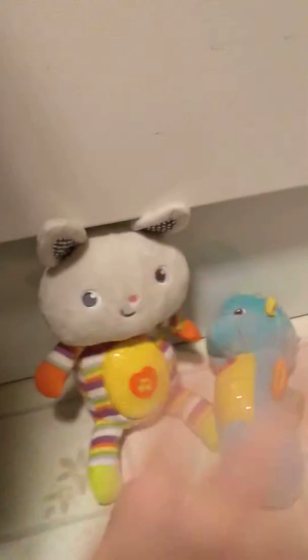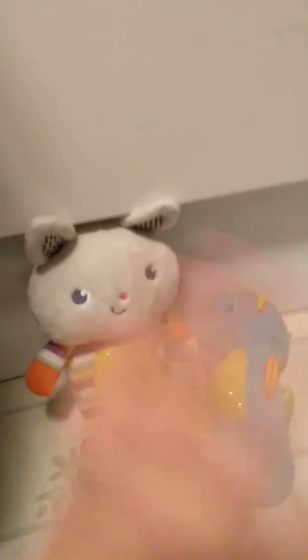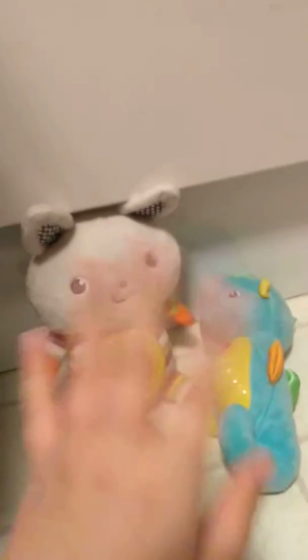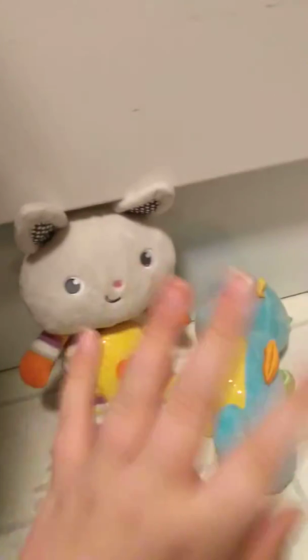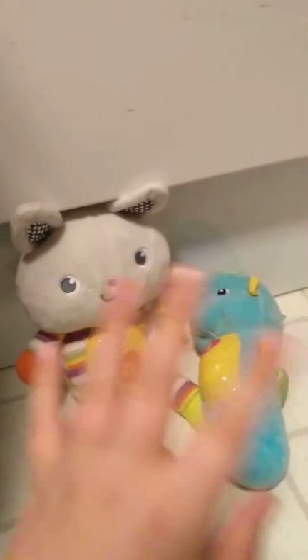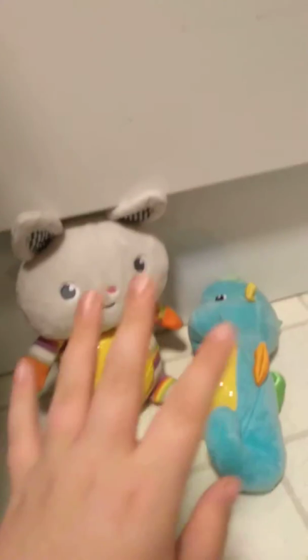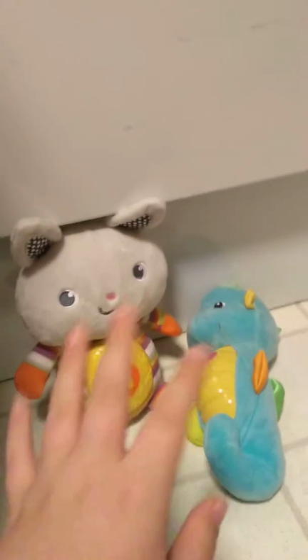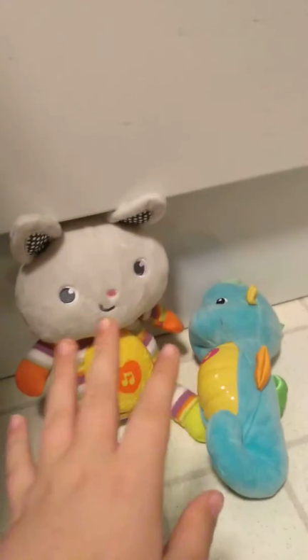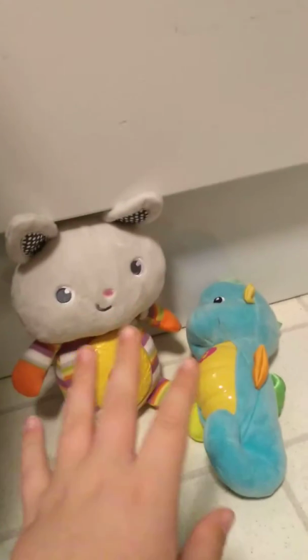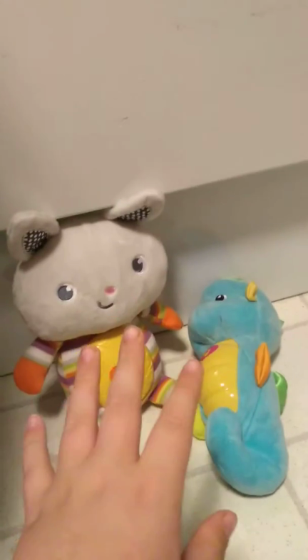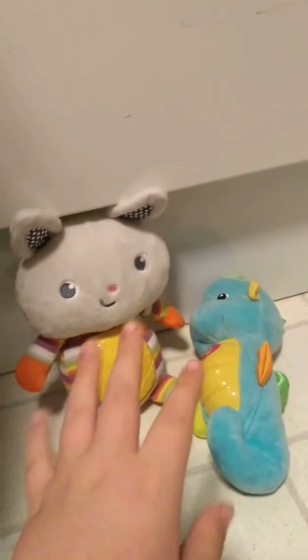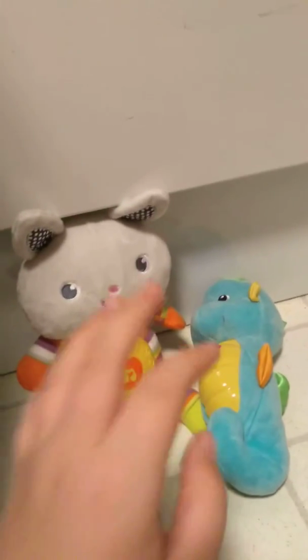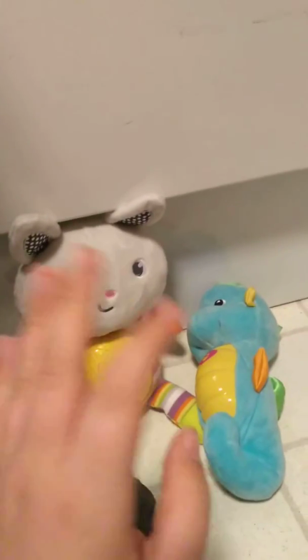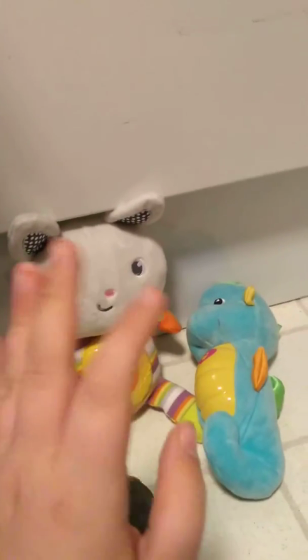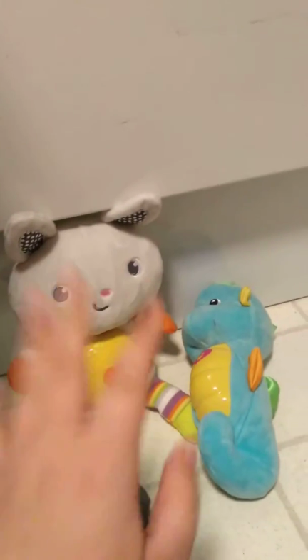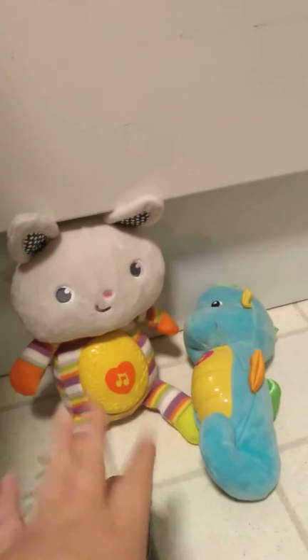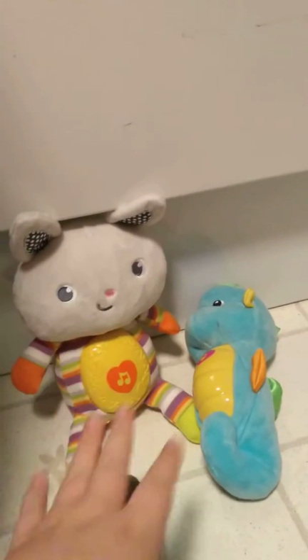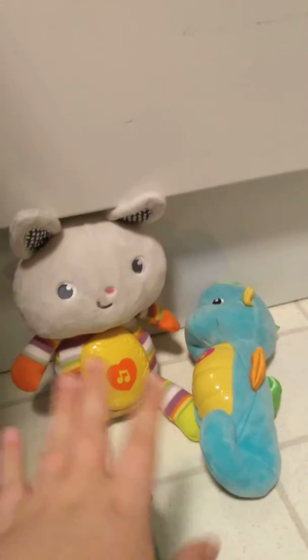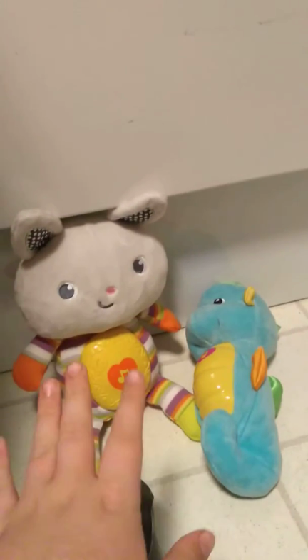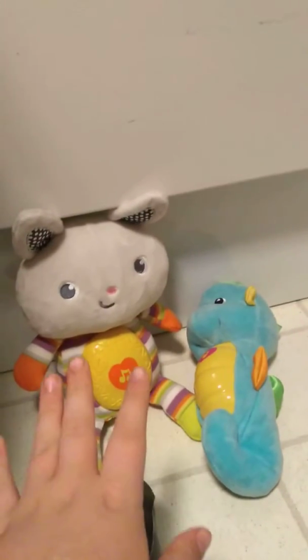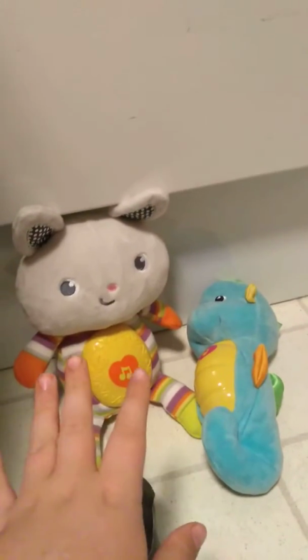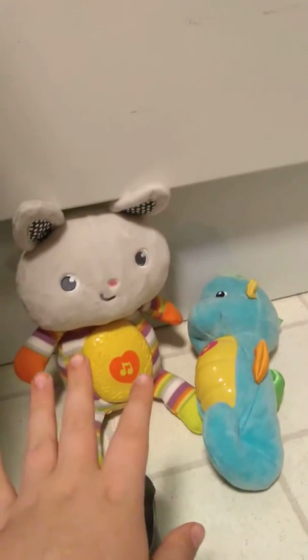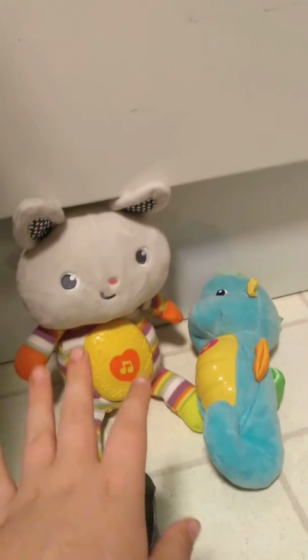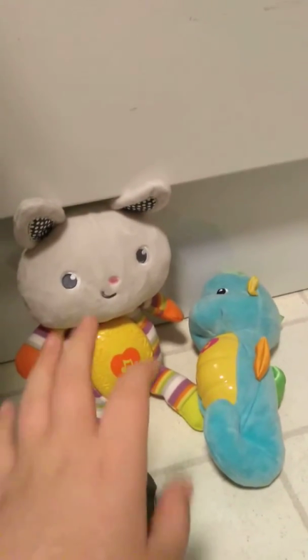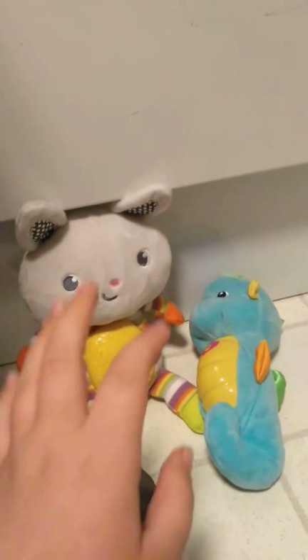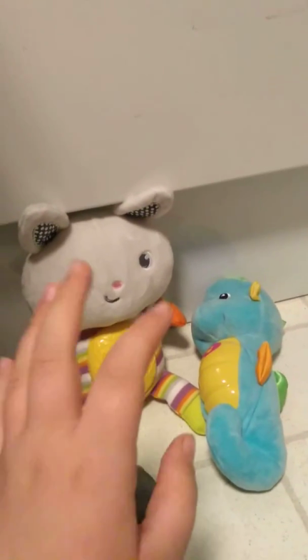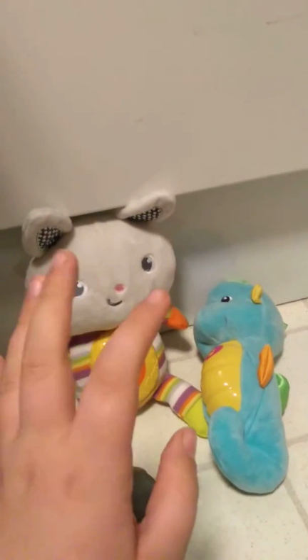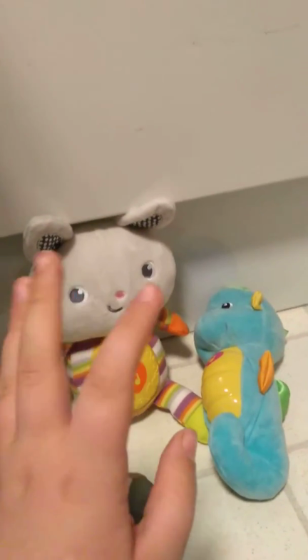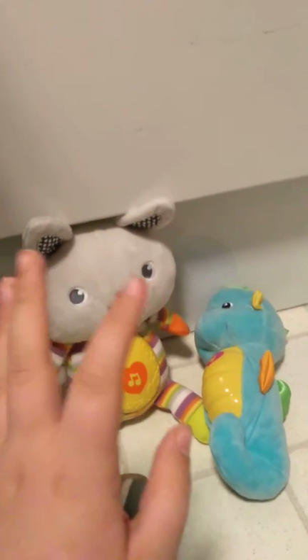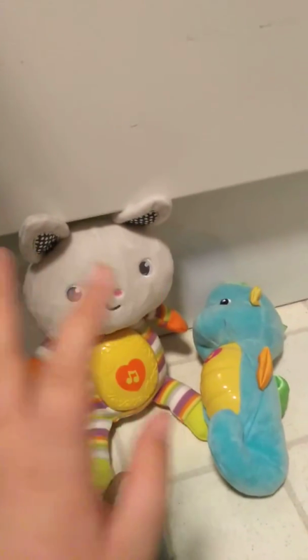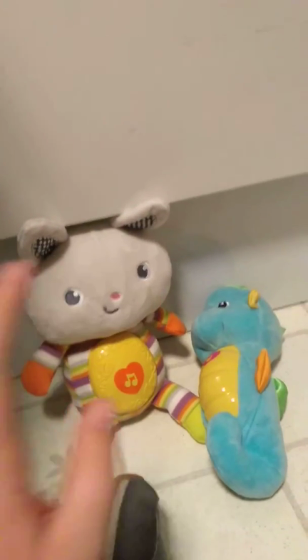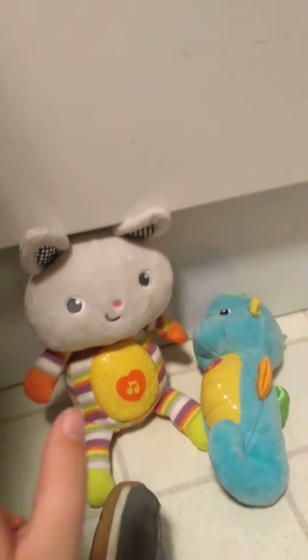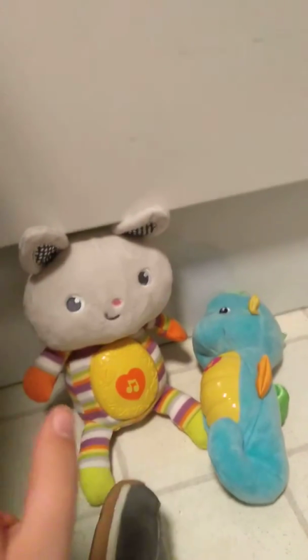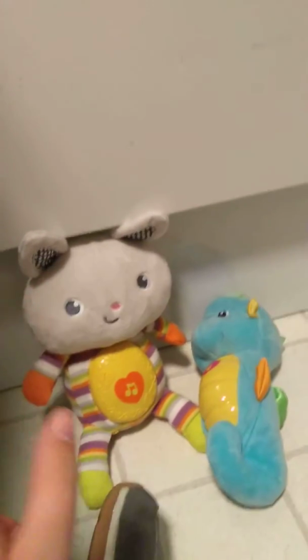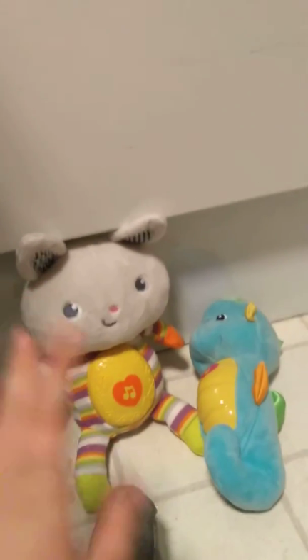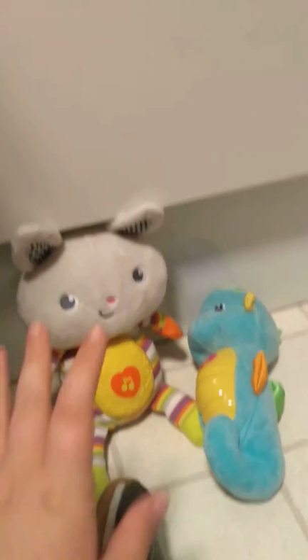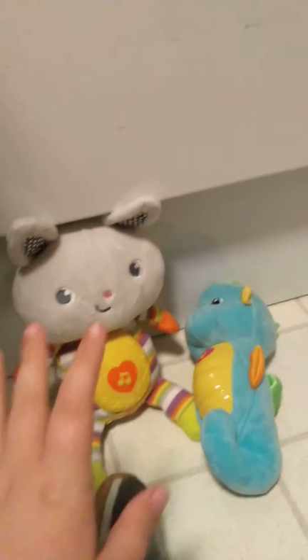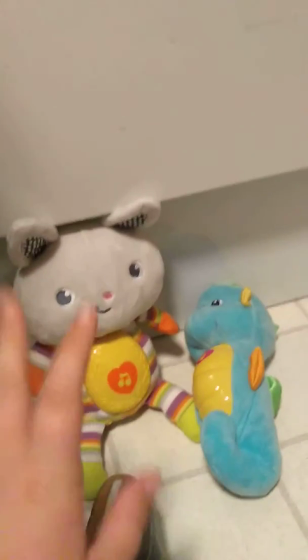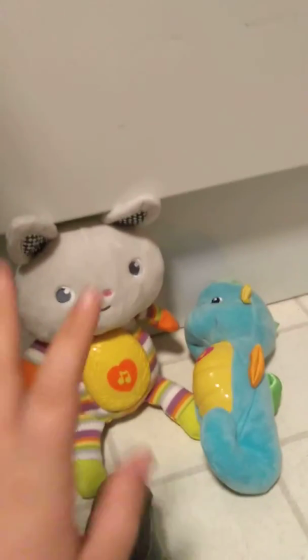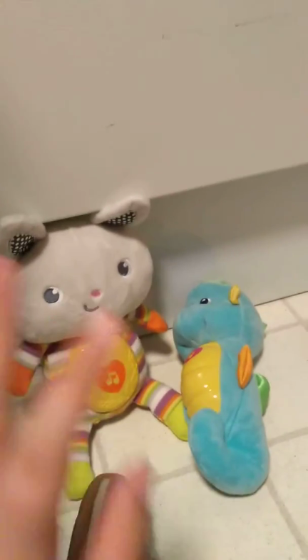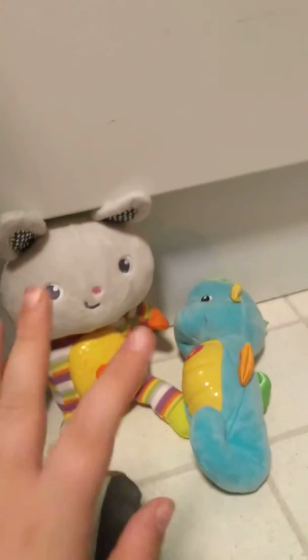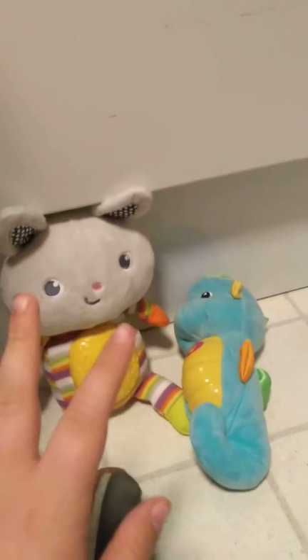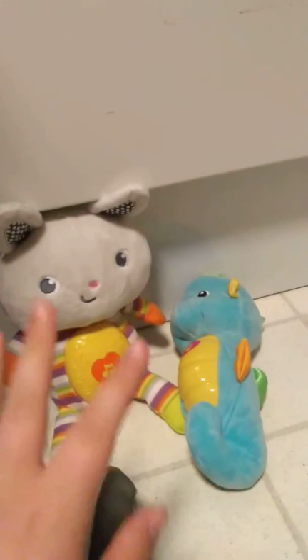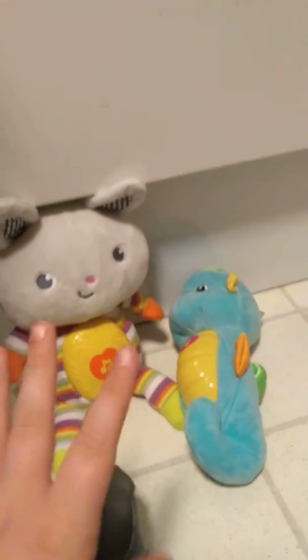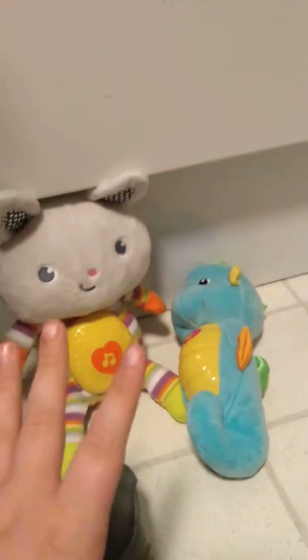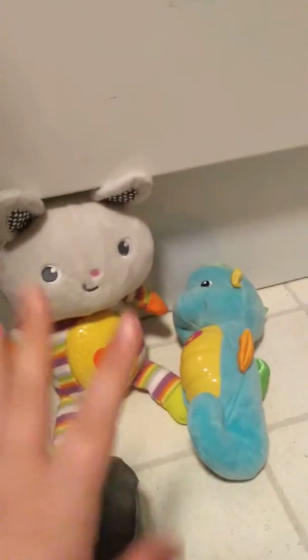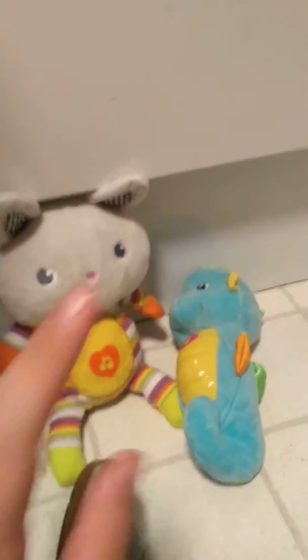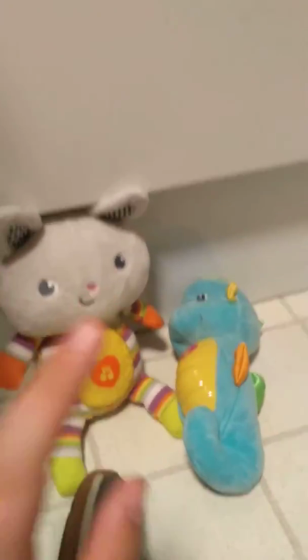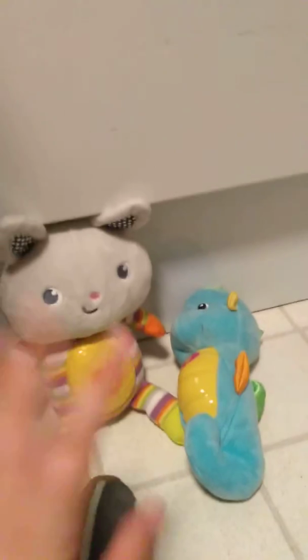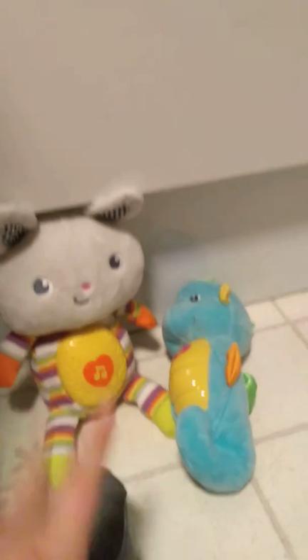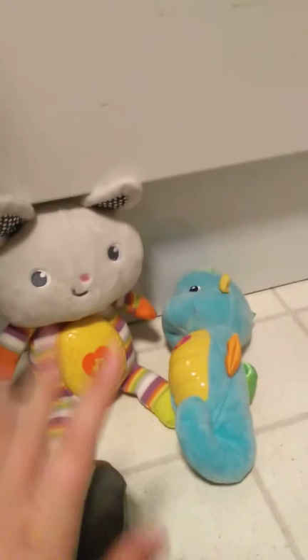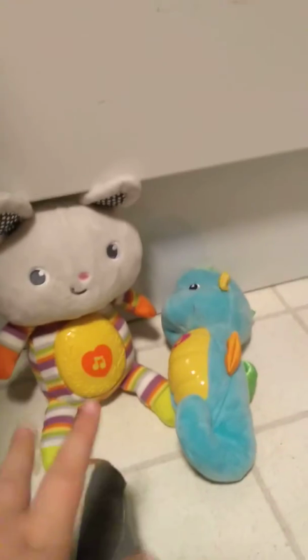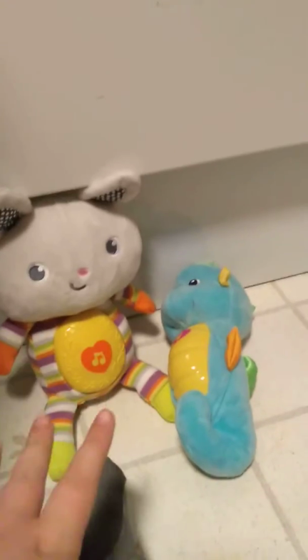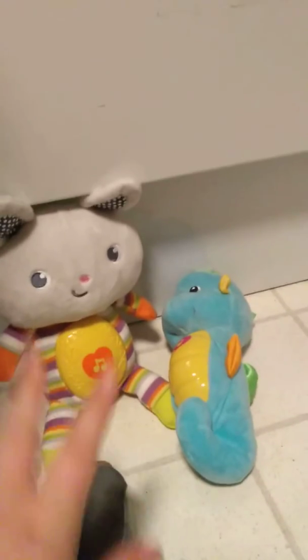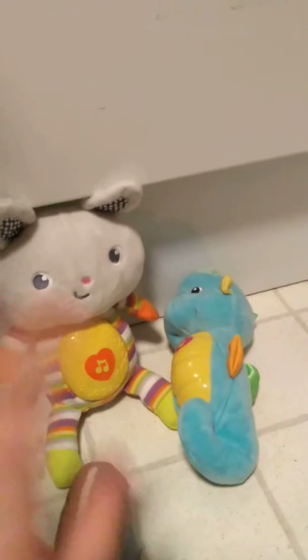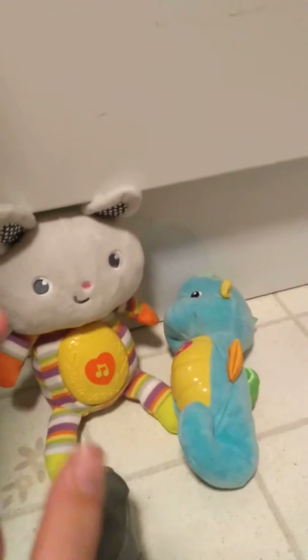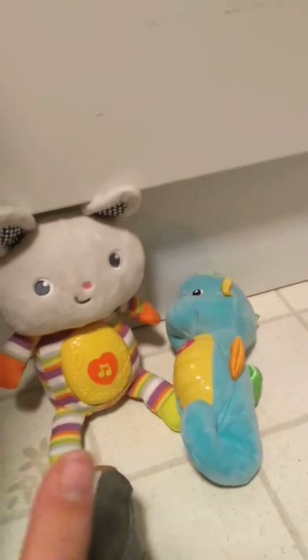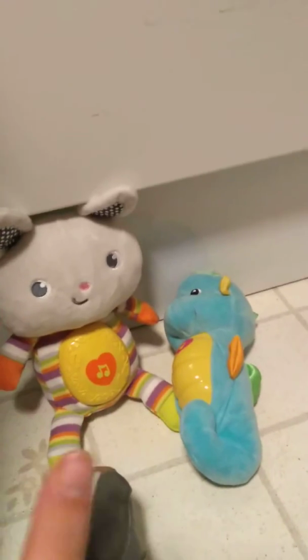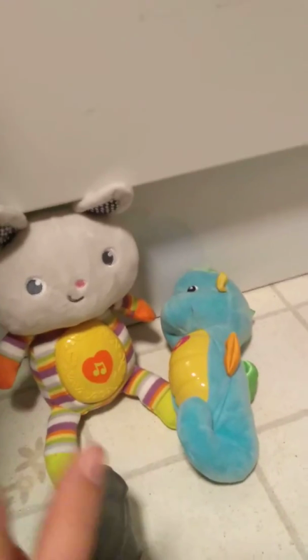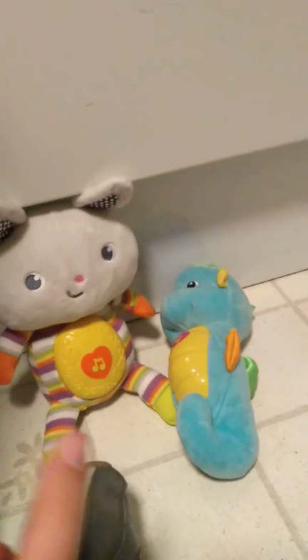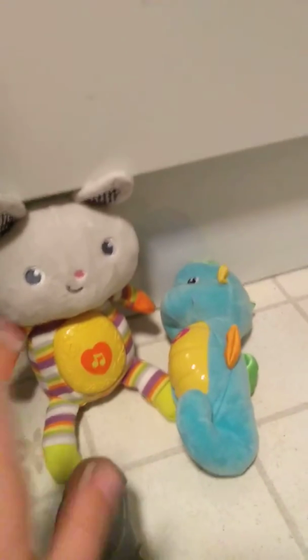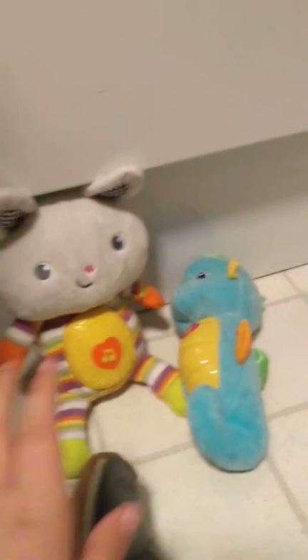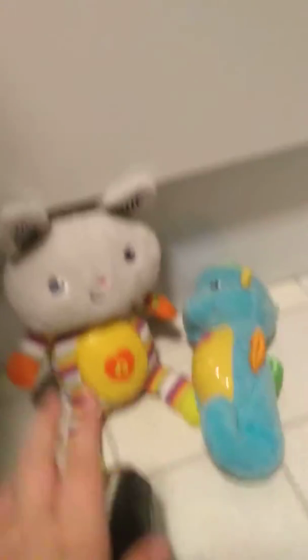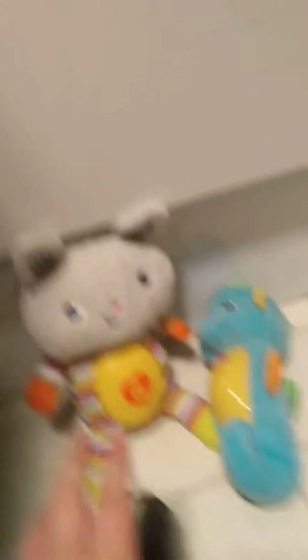Hi guys, Ethan Pratt here. Welcome back to my channel. If you're new here, I'm Ethan Pratt. If you're not new here, welcome back.